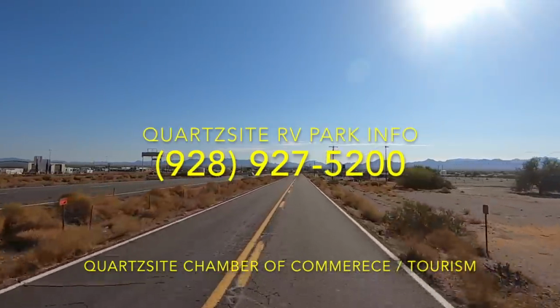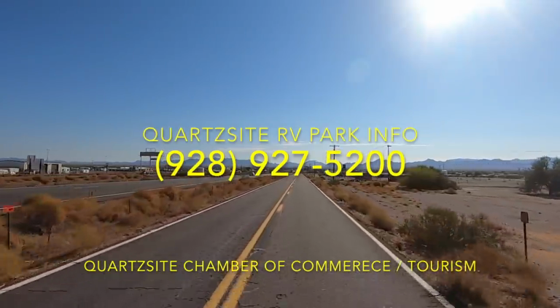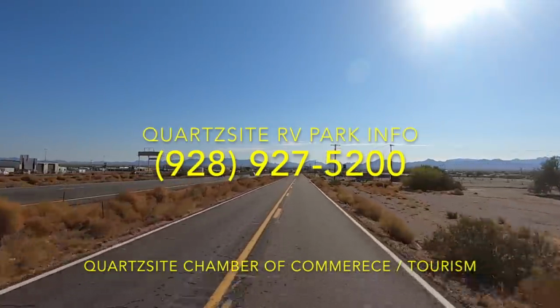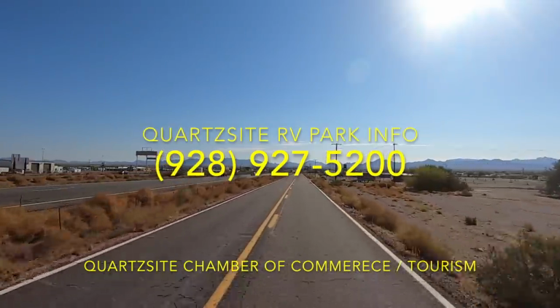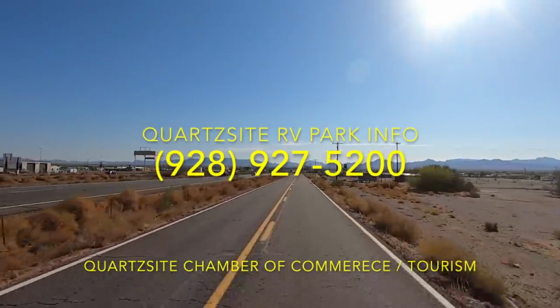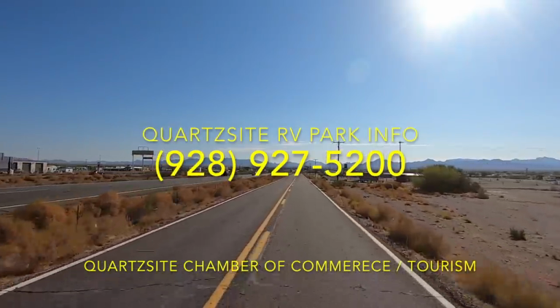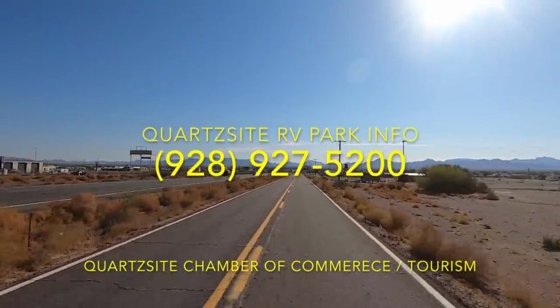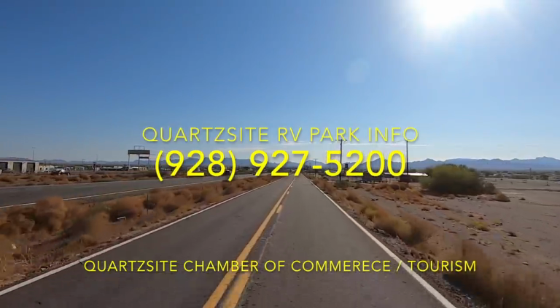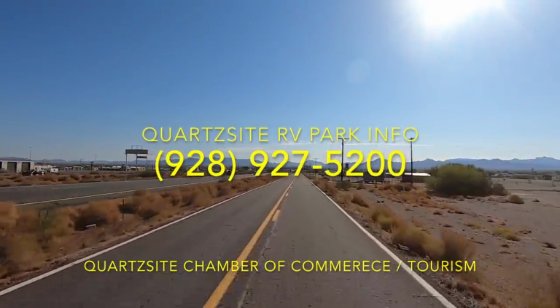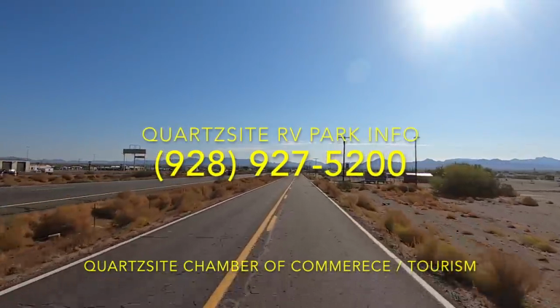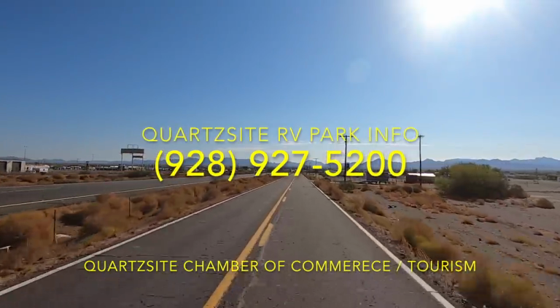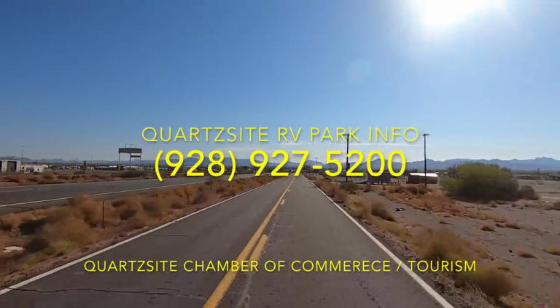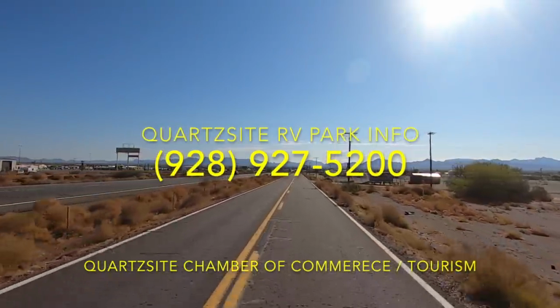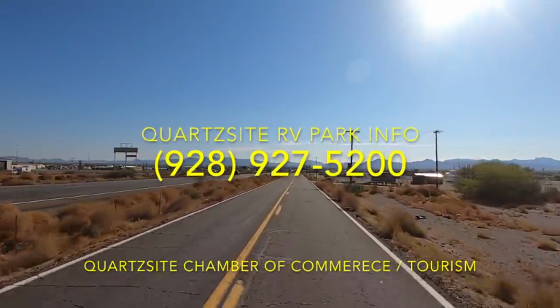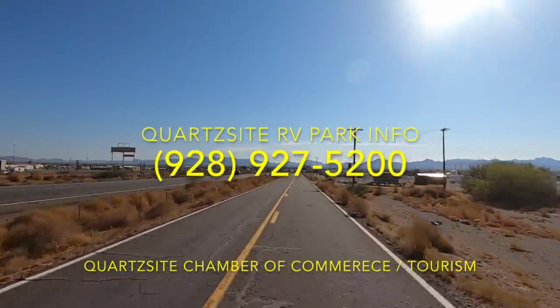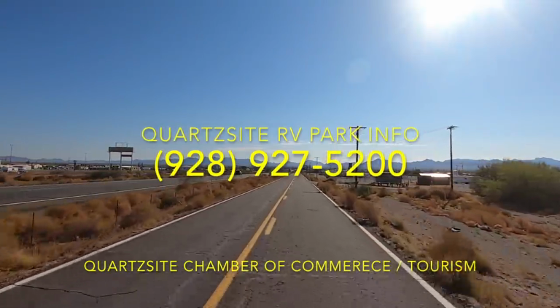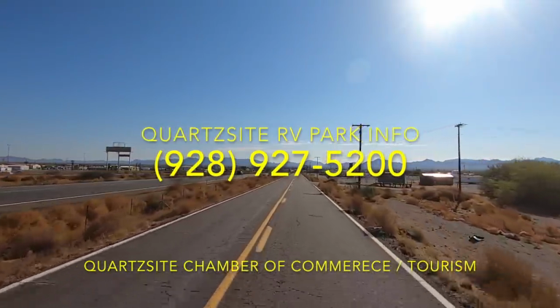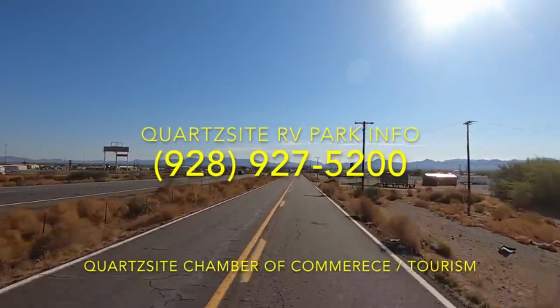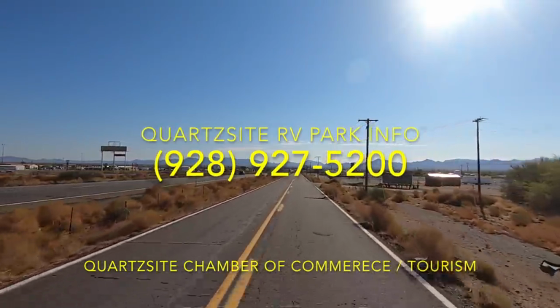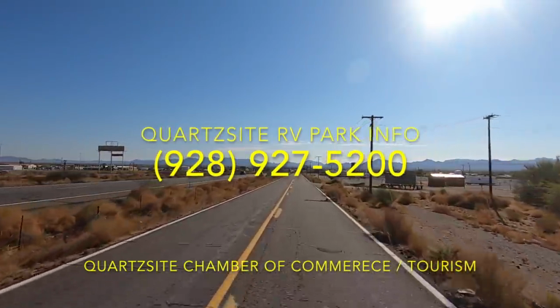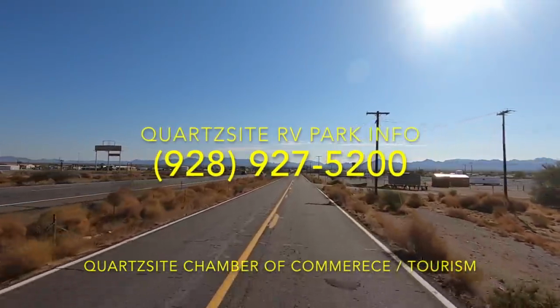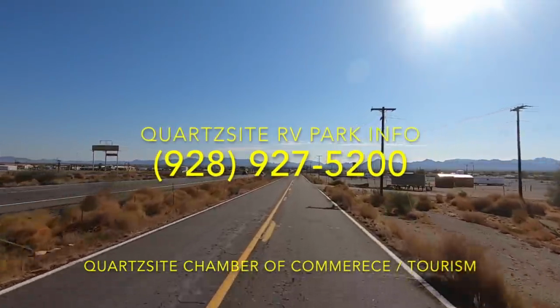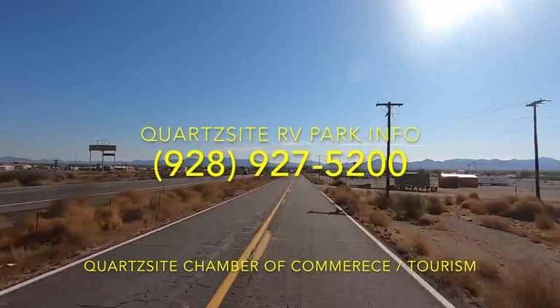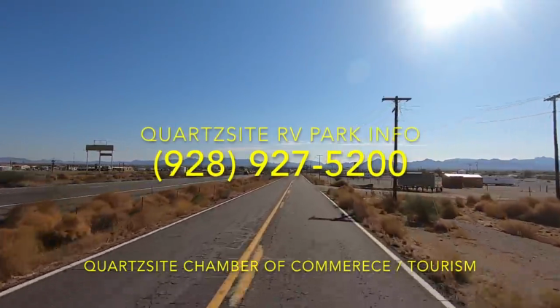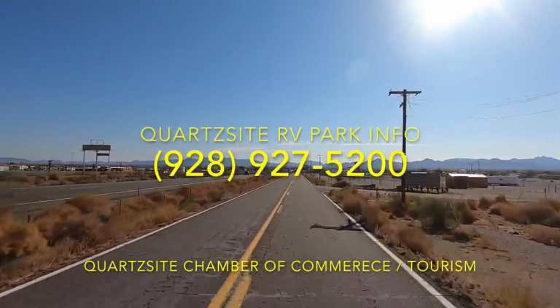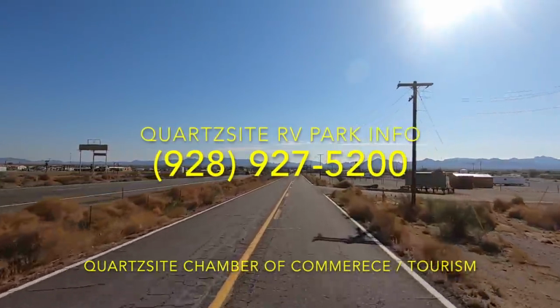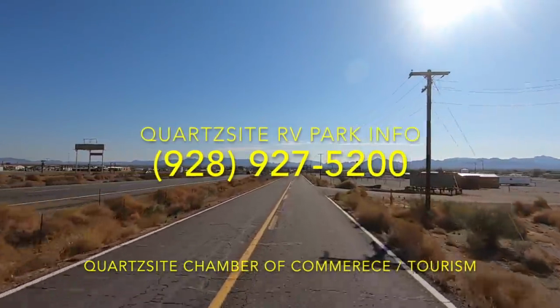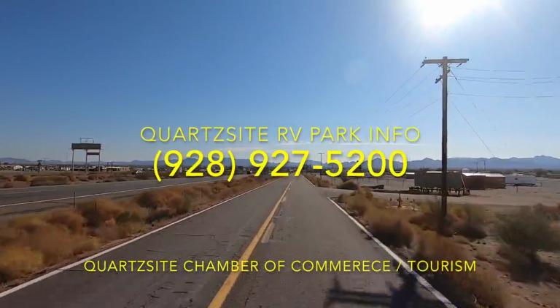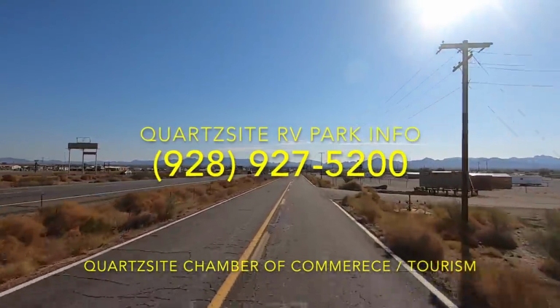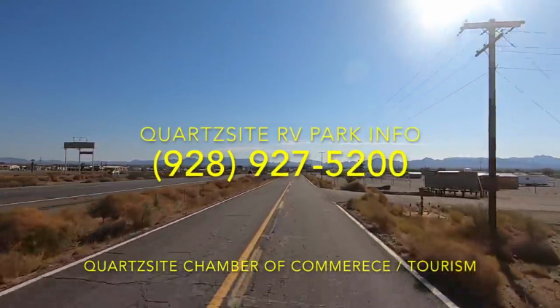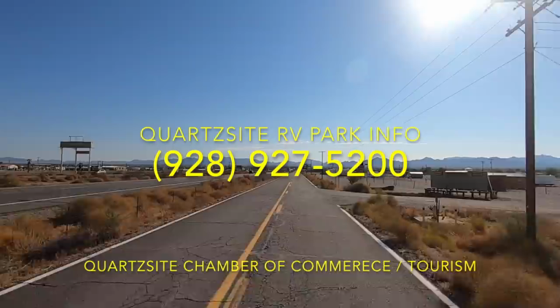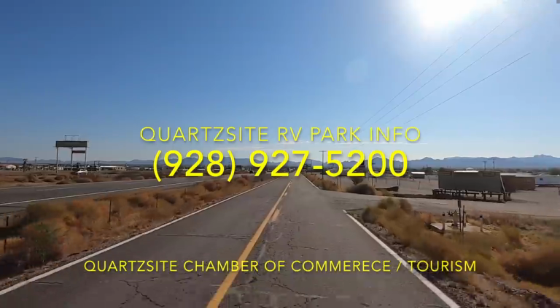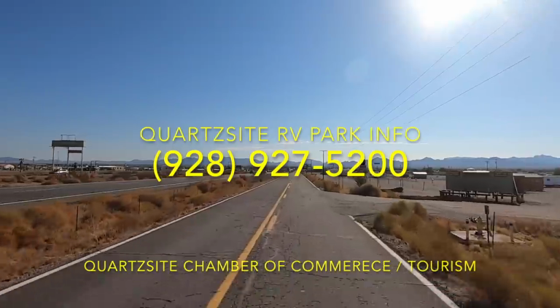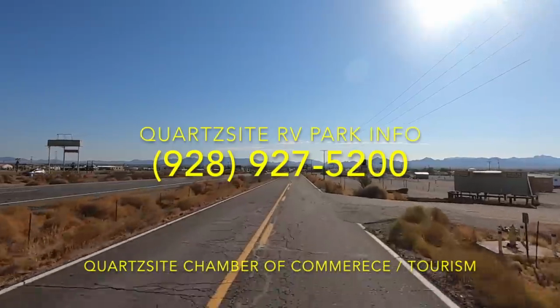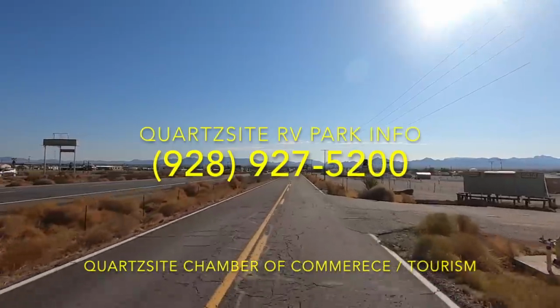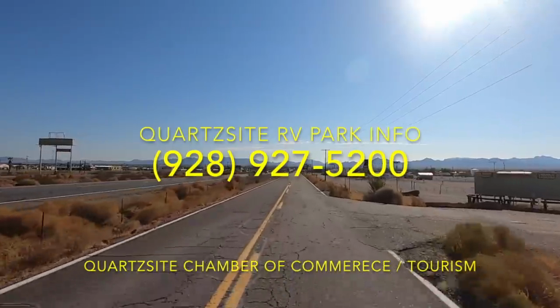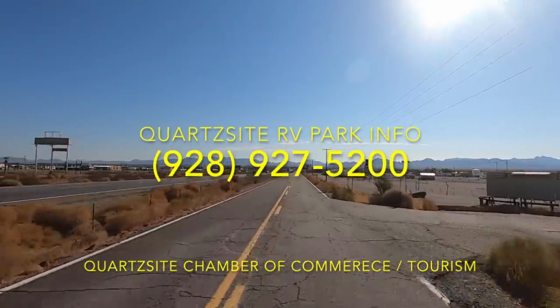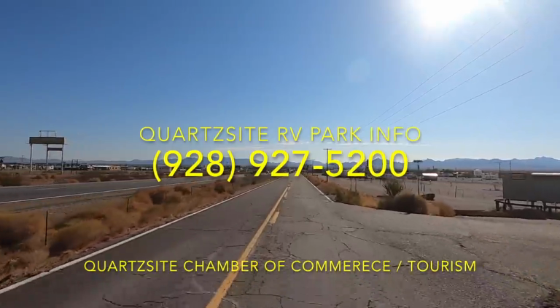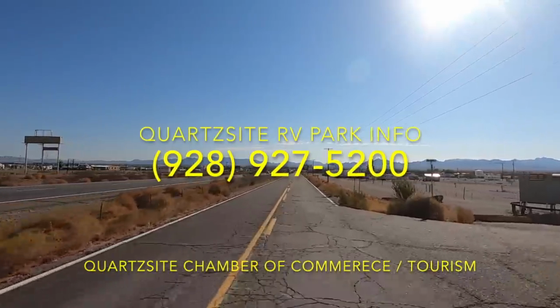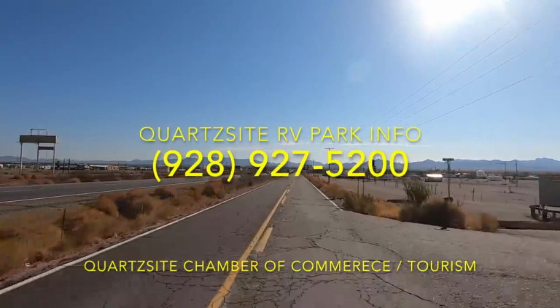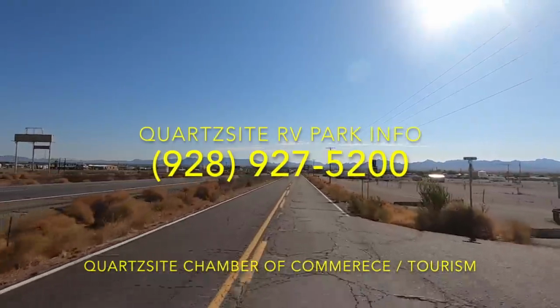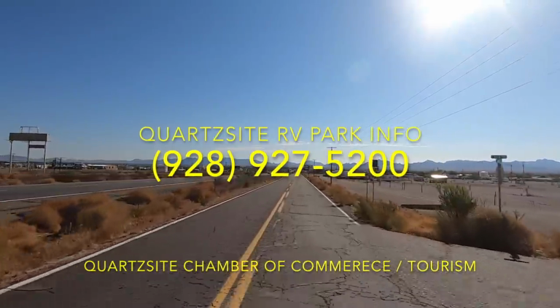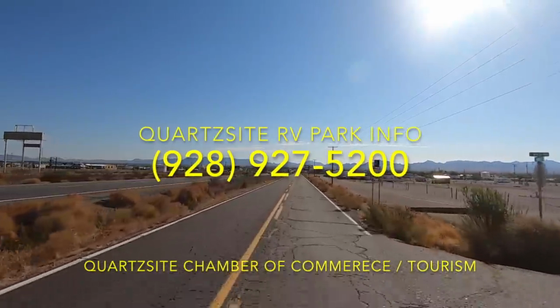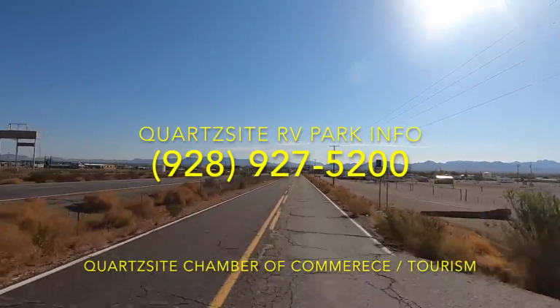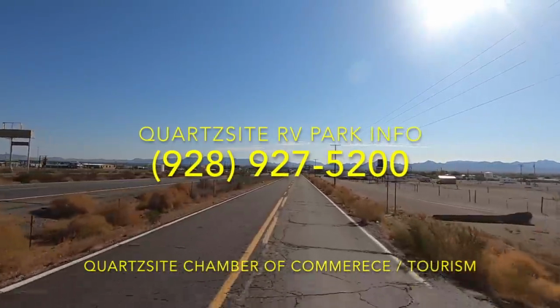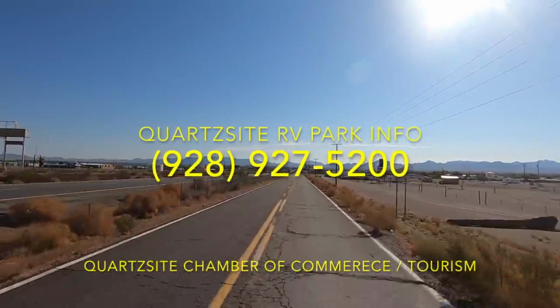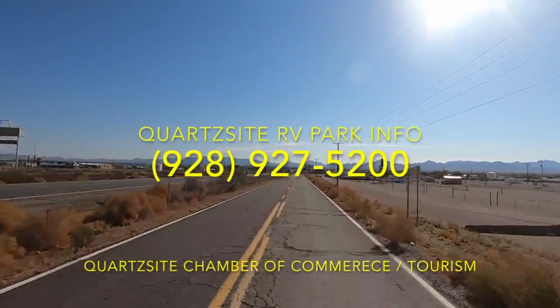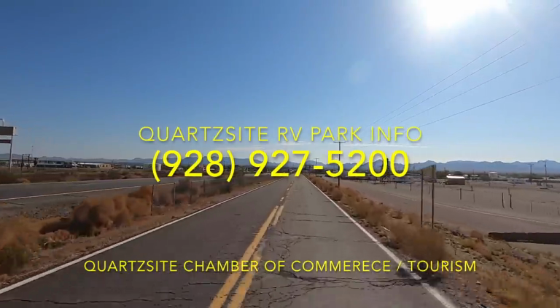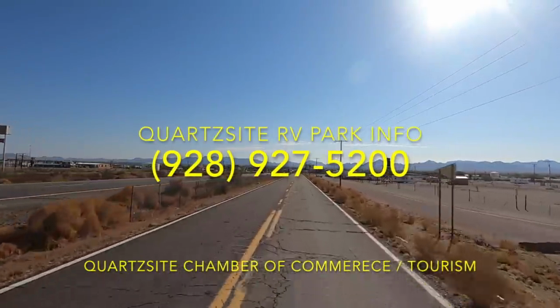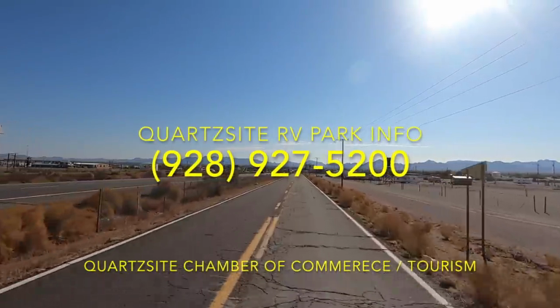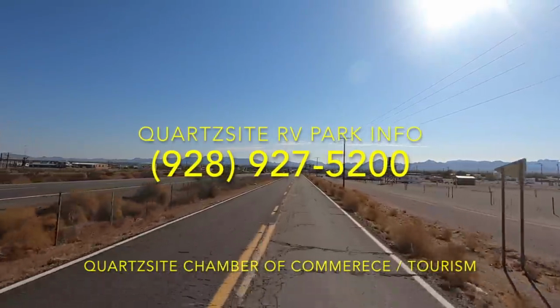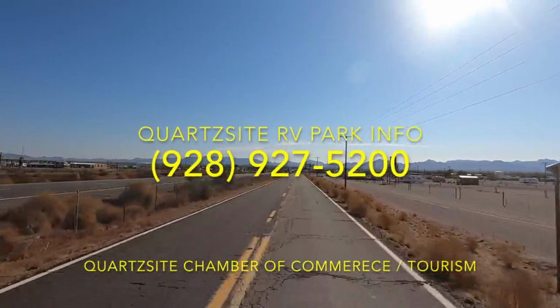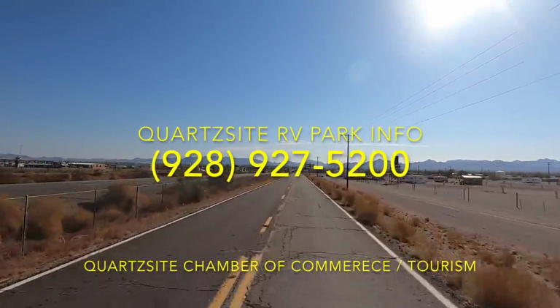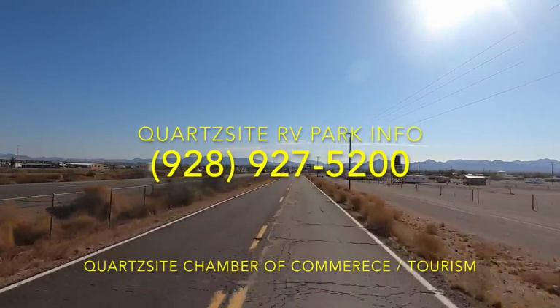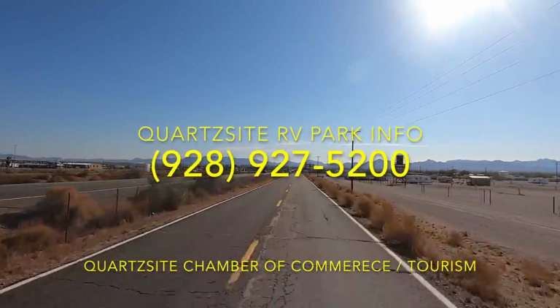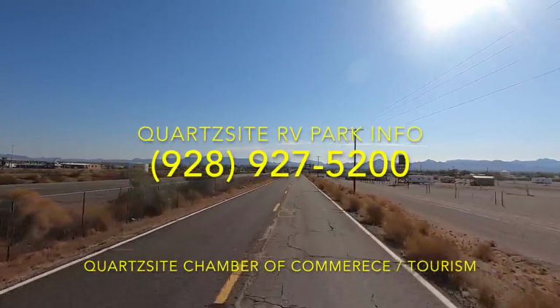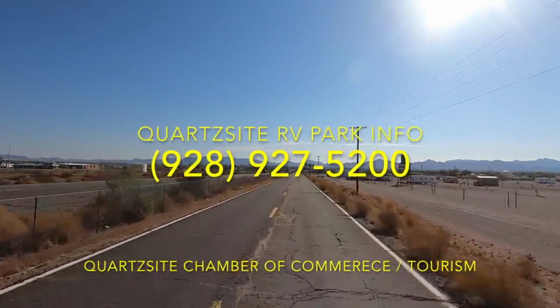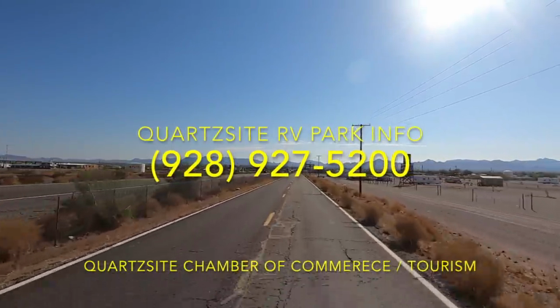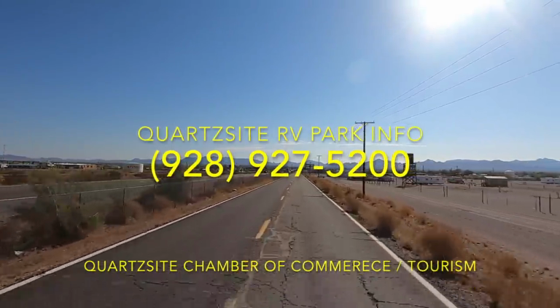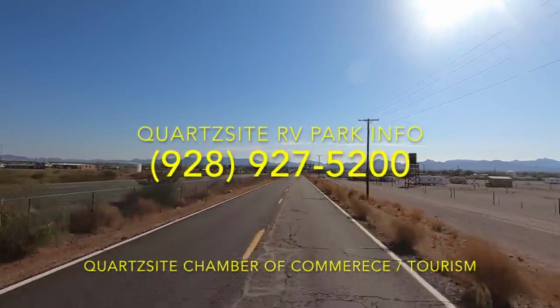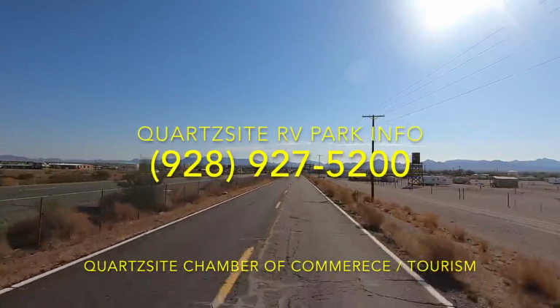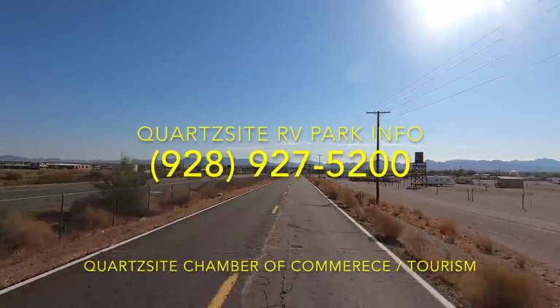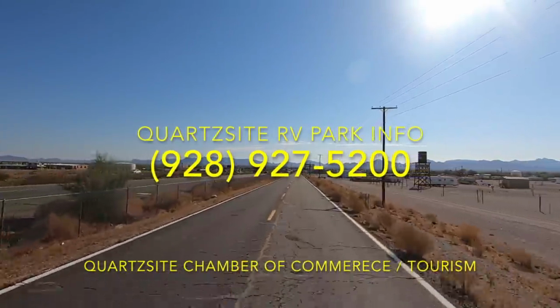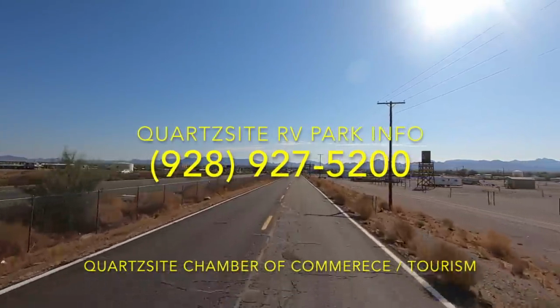Once again, get a hold of the Chamber of Commerce — they will help you immensely on finding a nice place to stay.